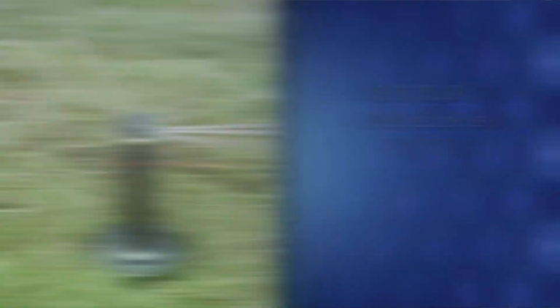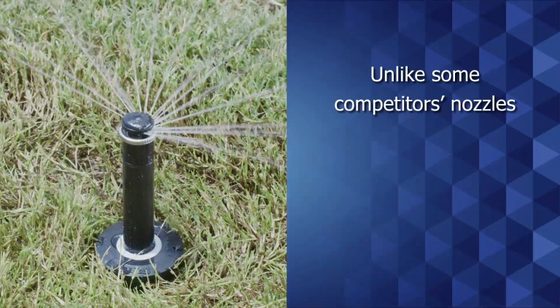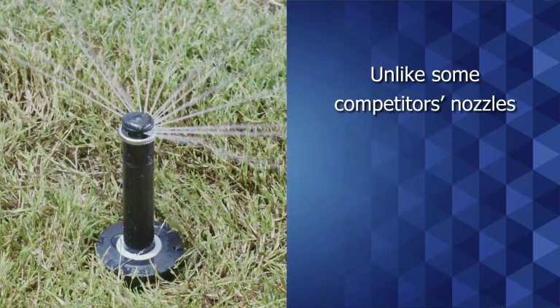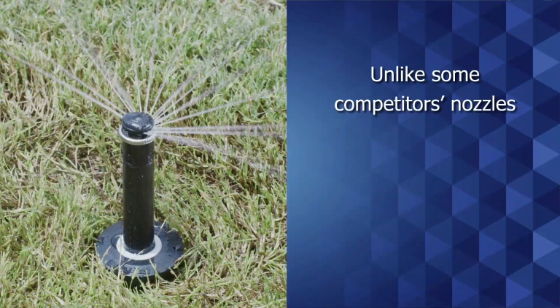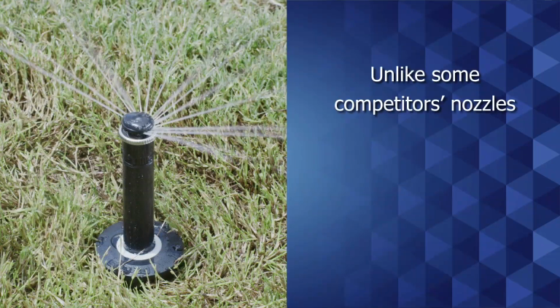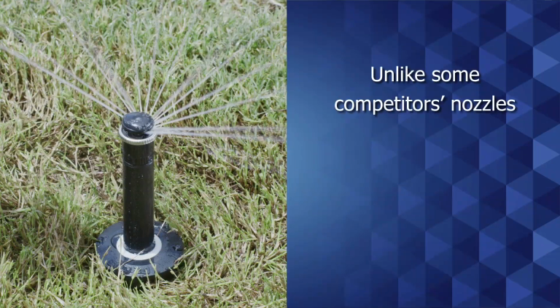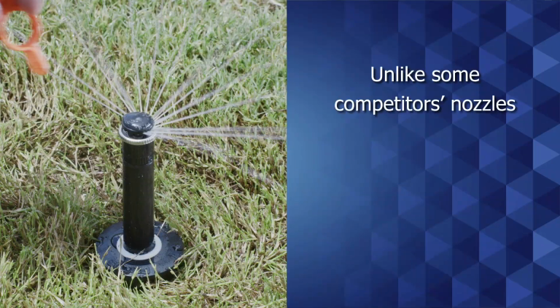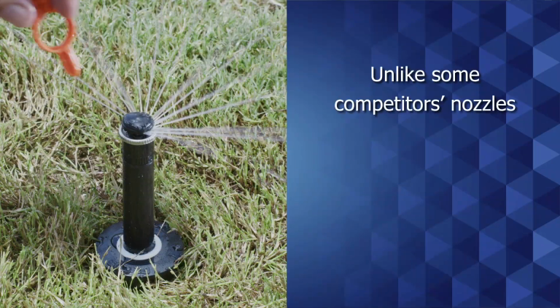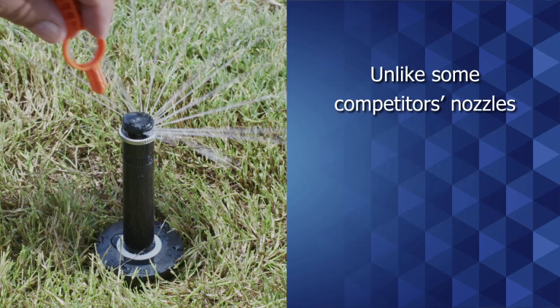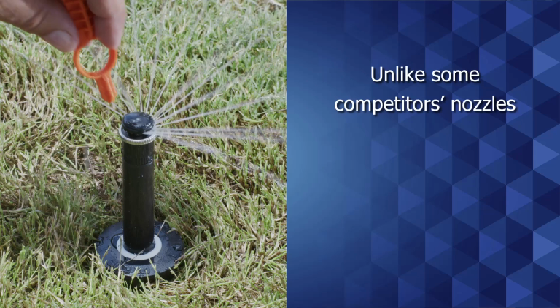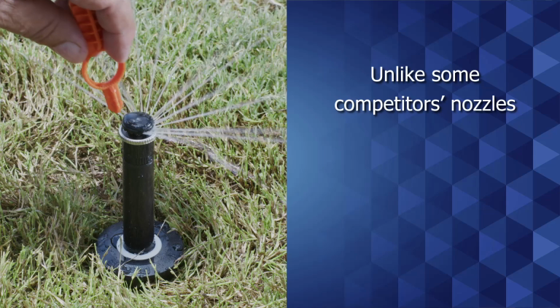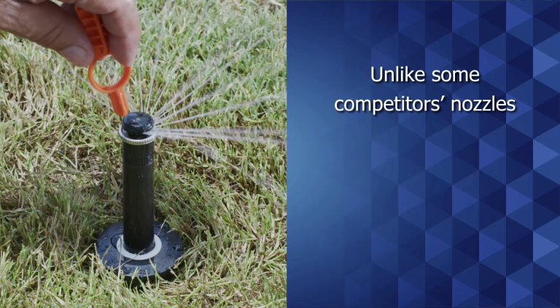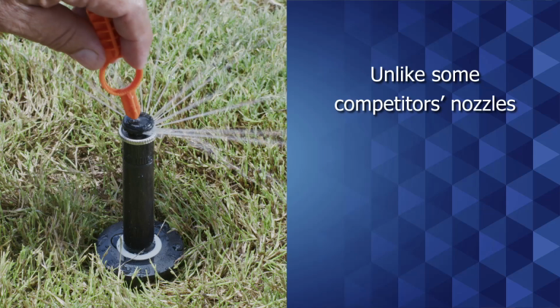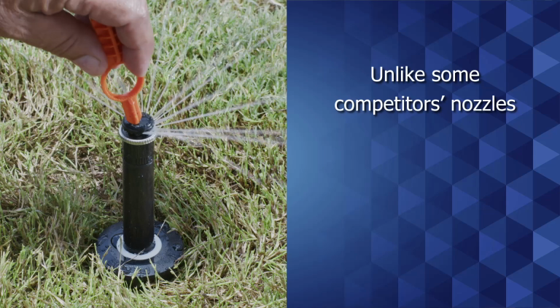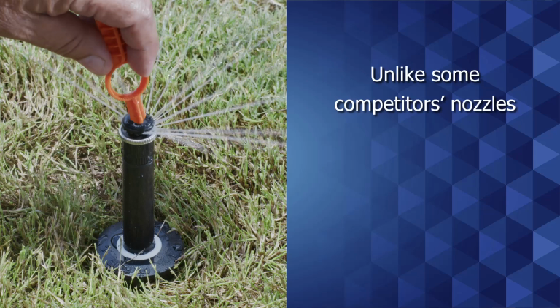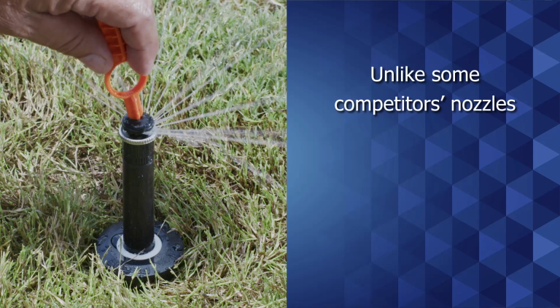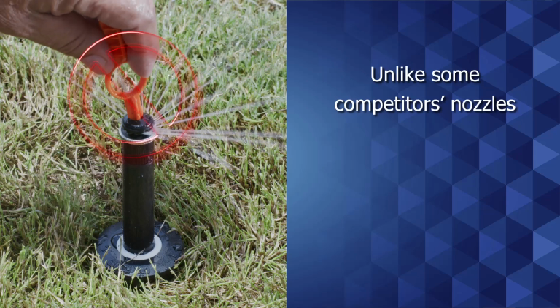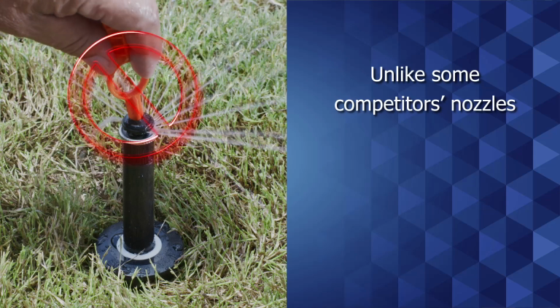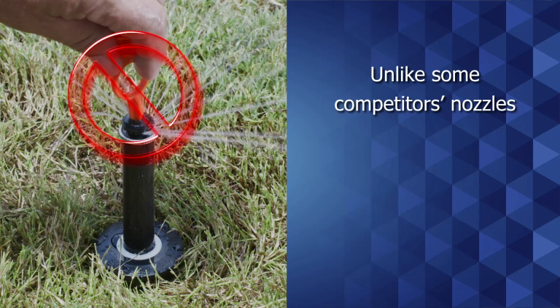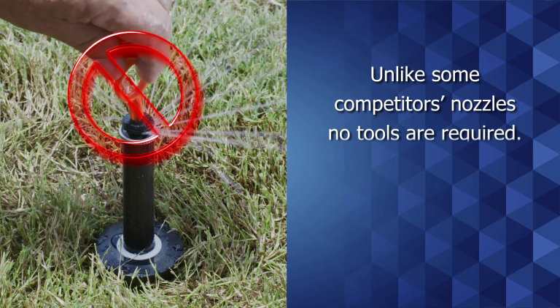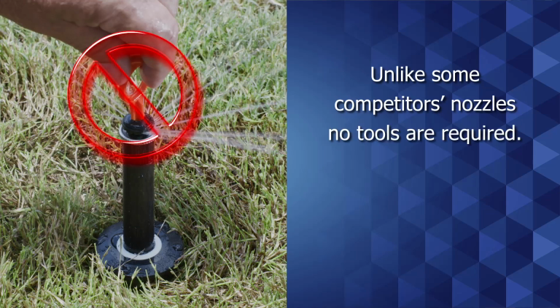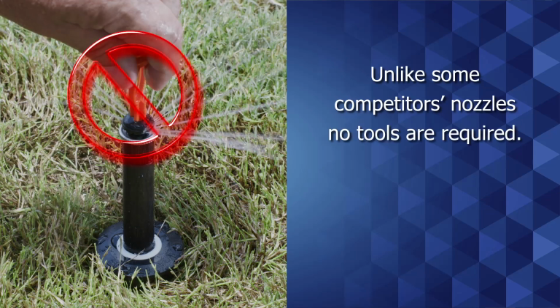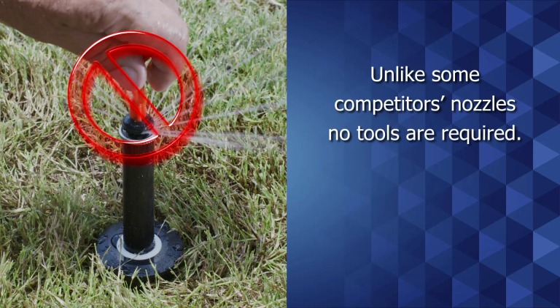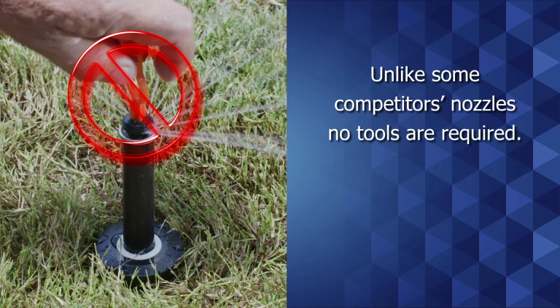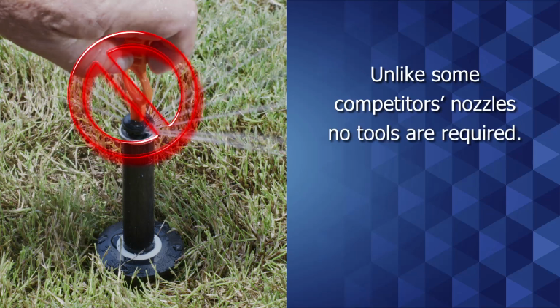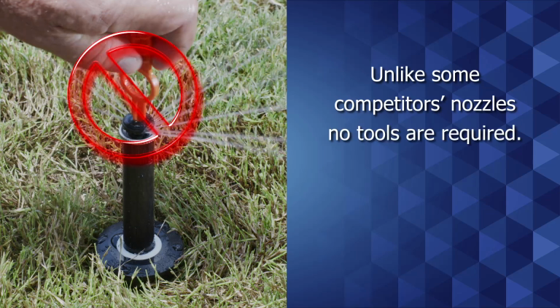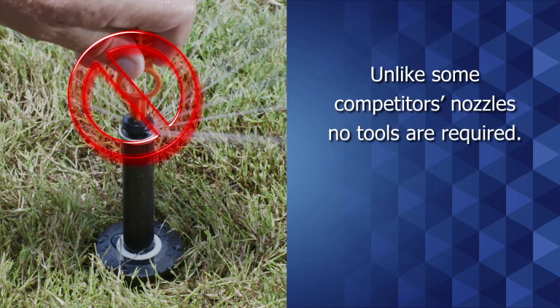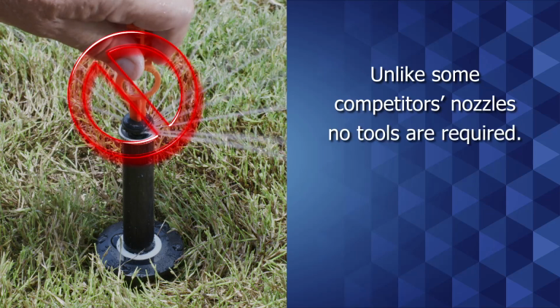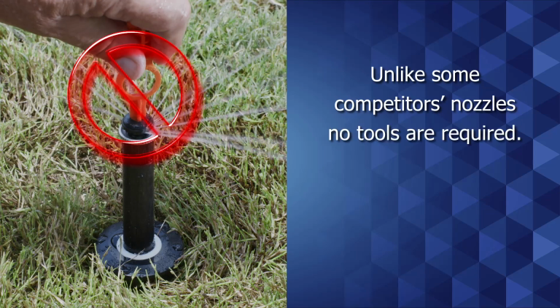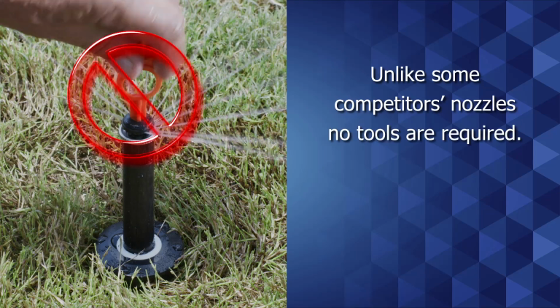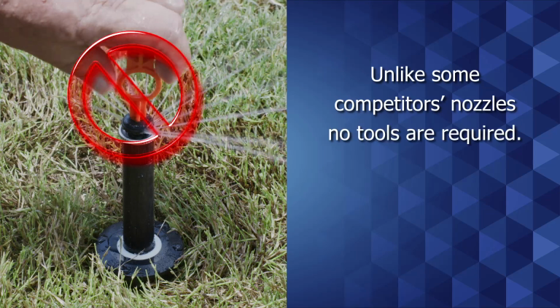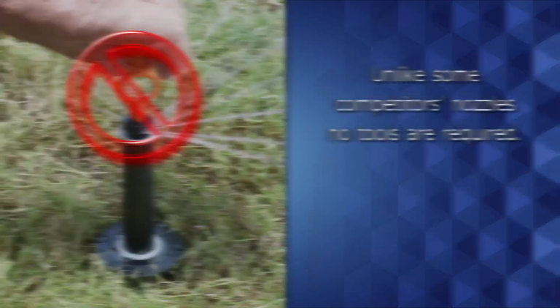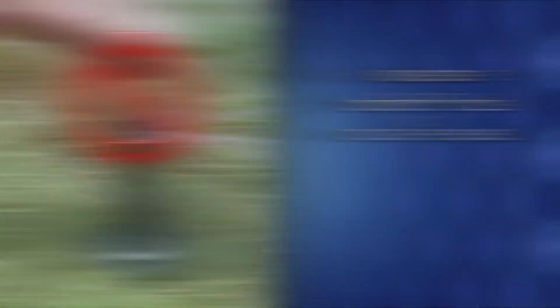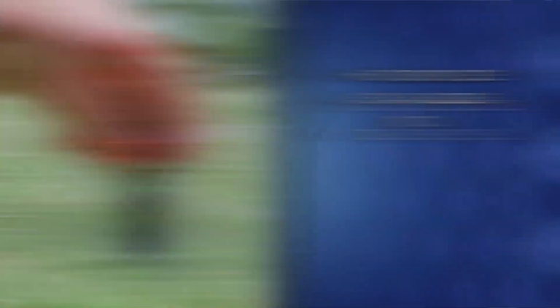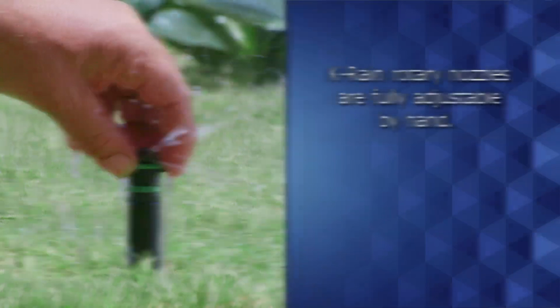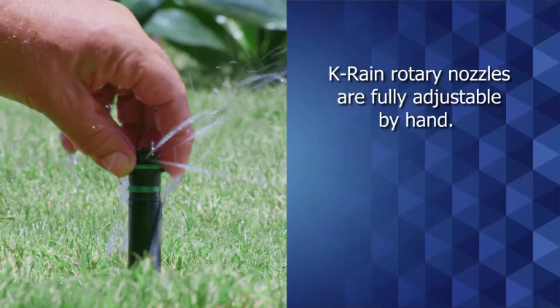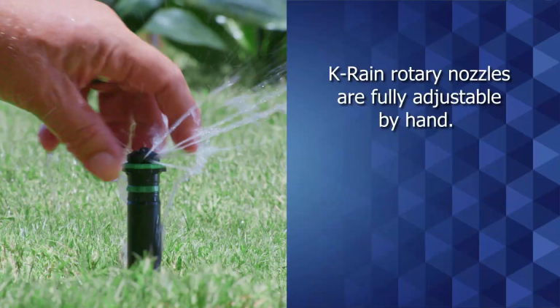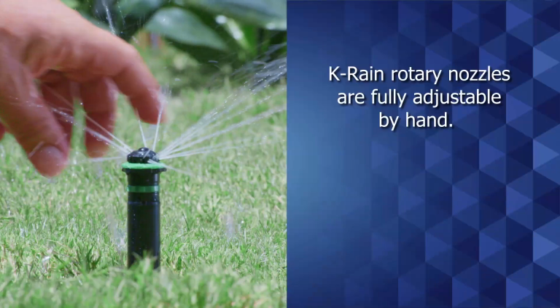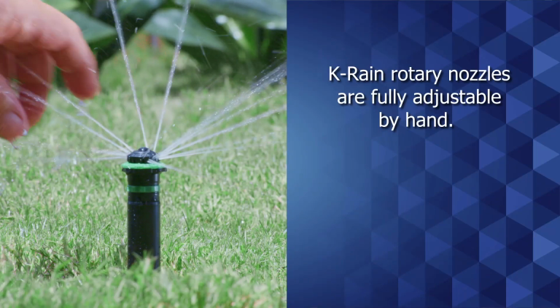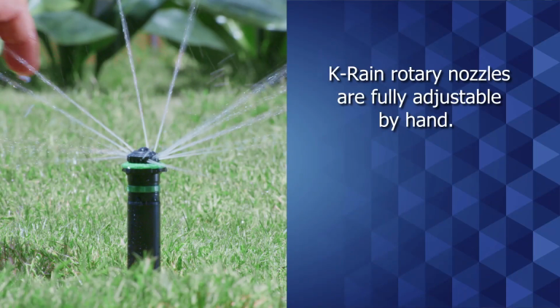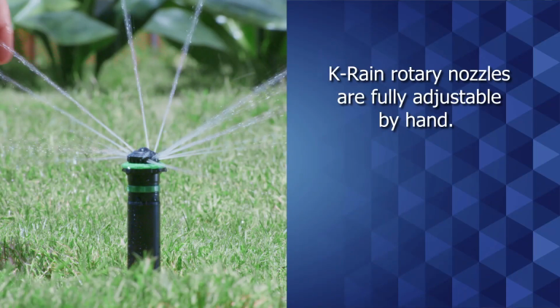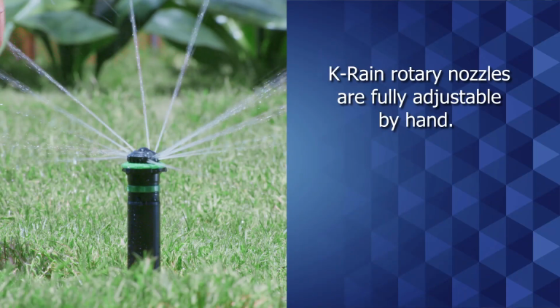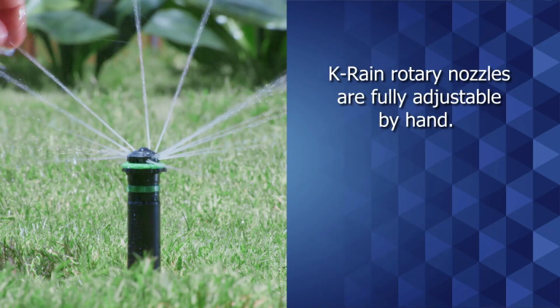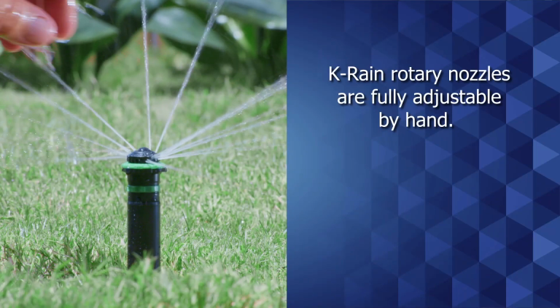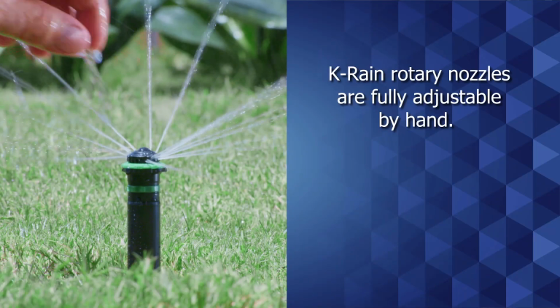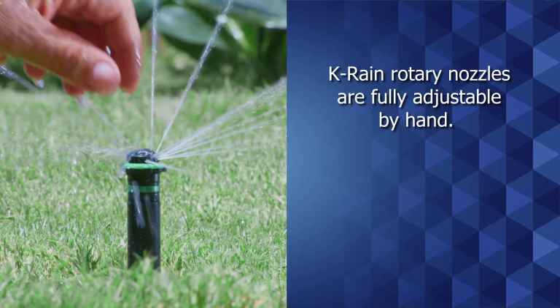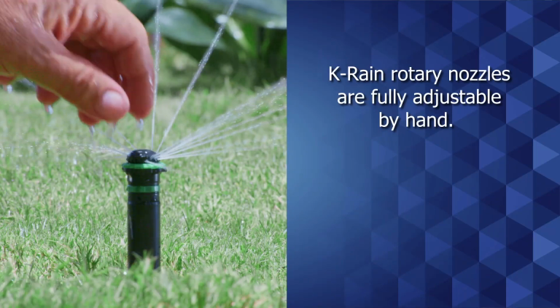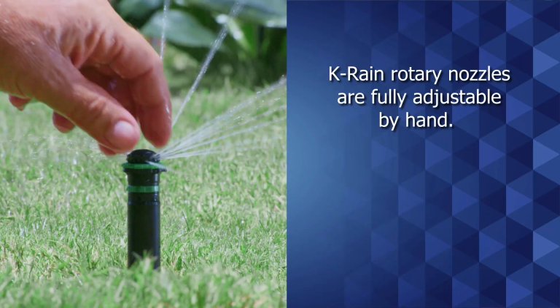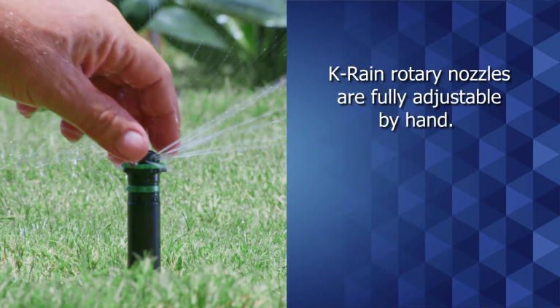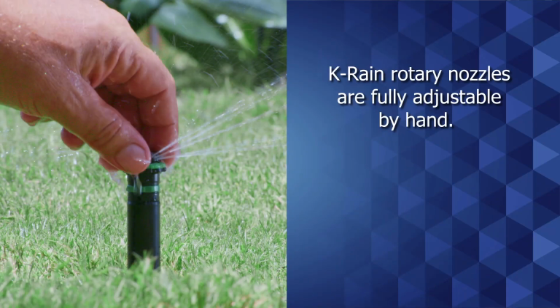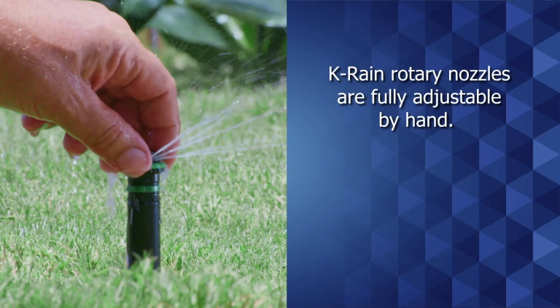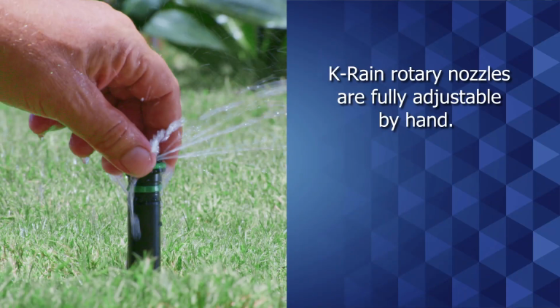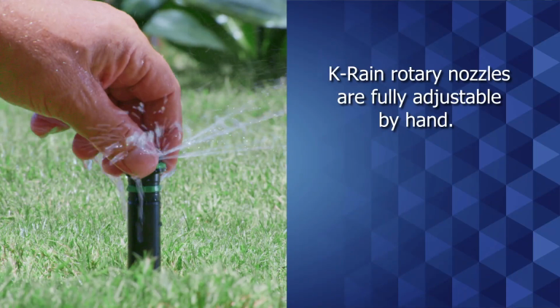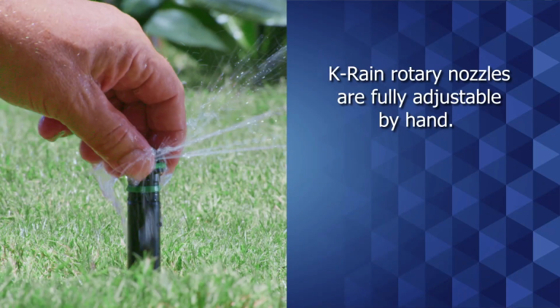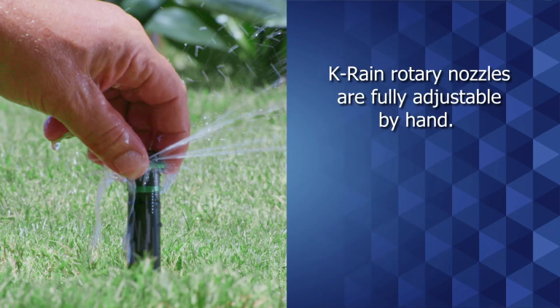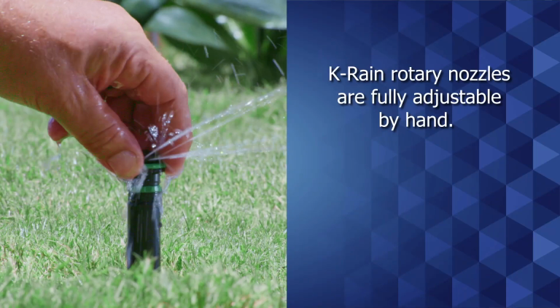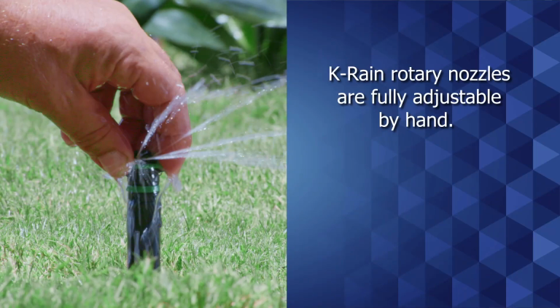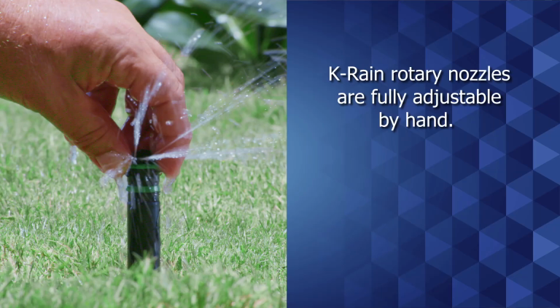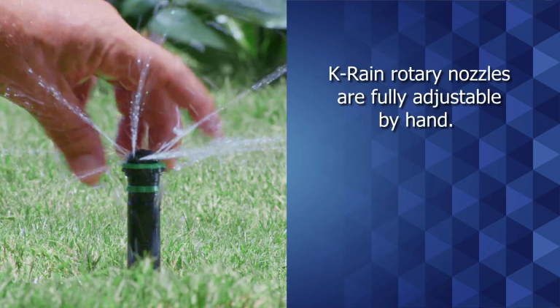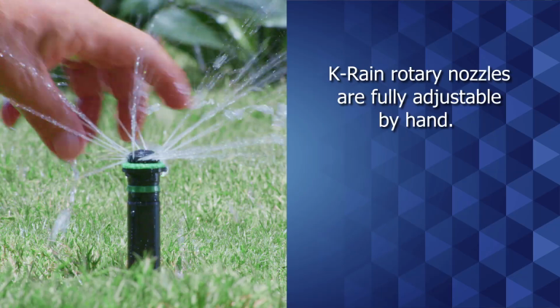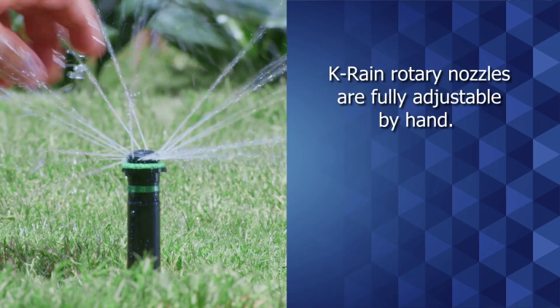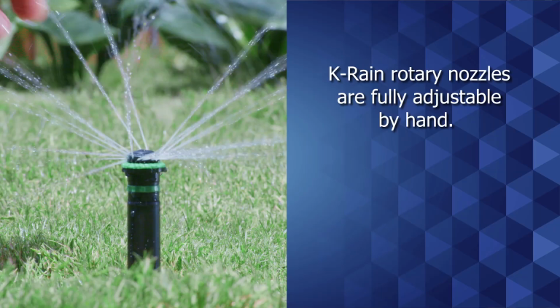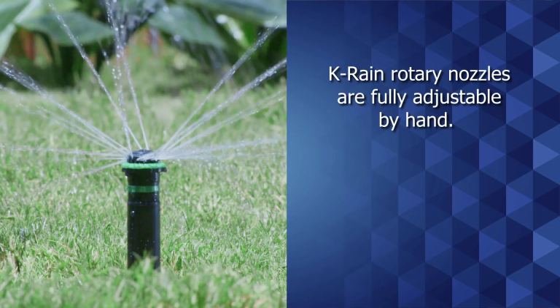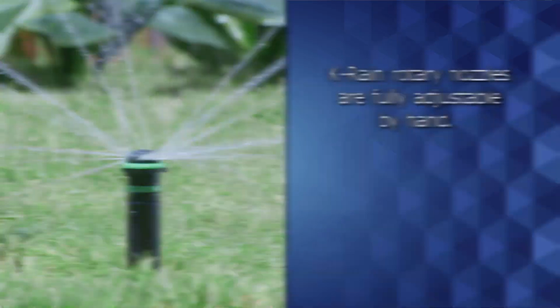Unlike some competitors' nozzles, no tools are required. KRain's rotary nozzles are fully adjustable by hand.